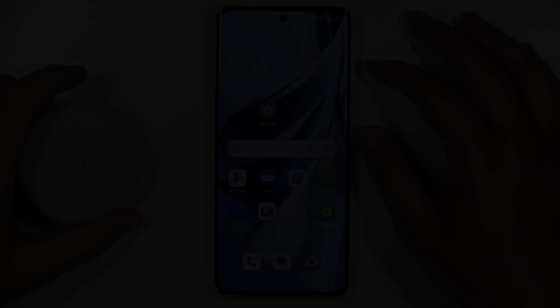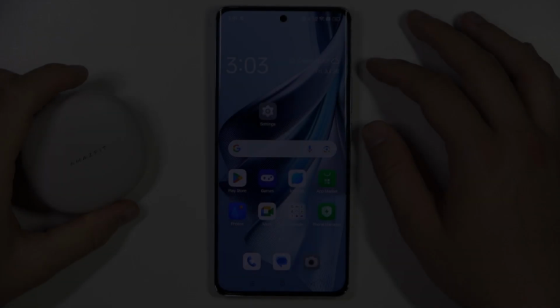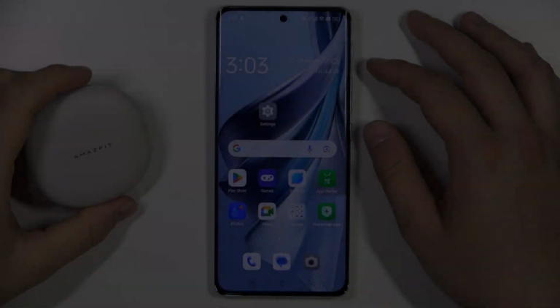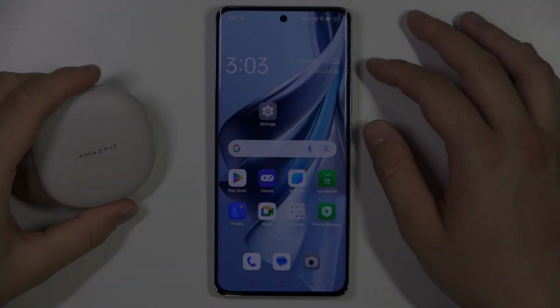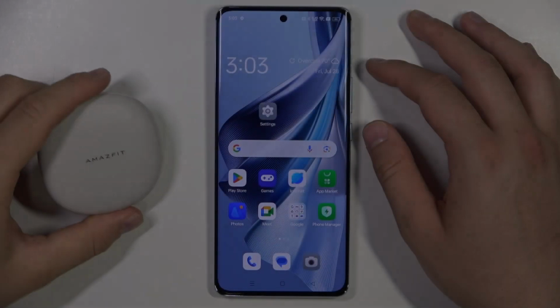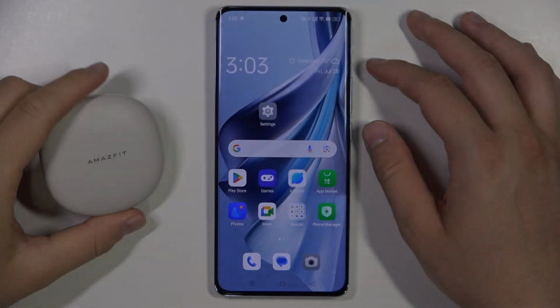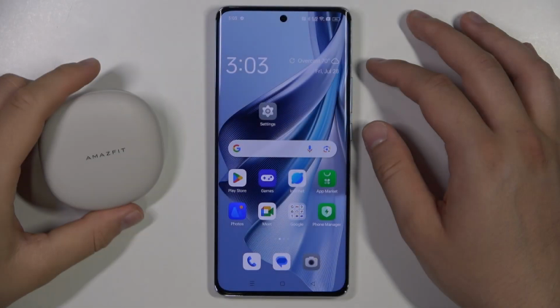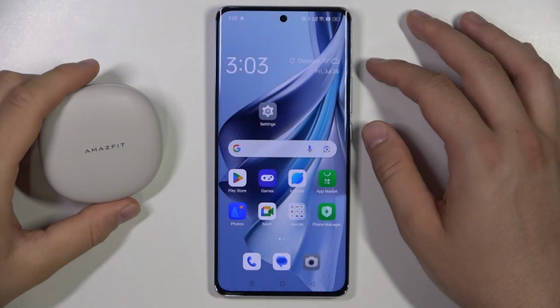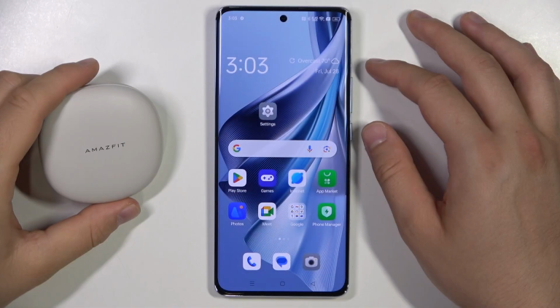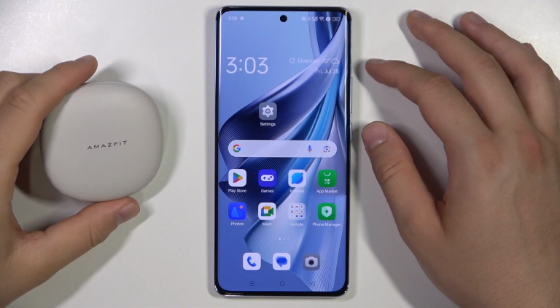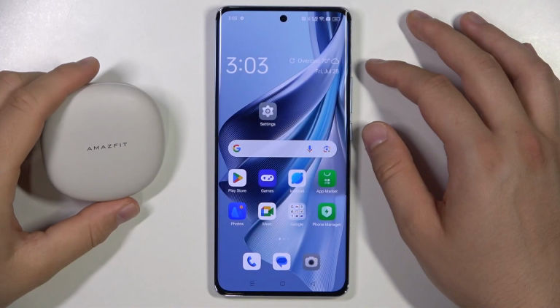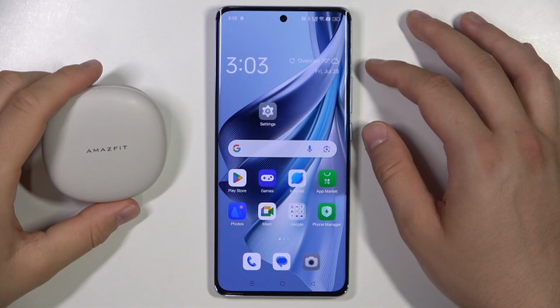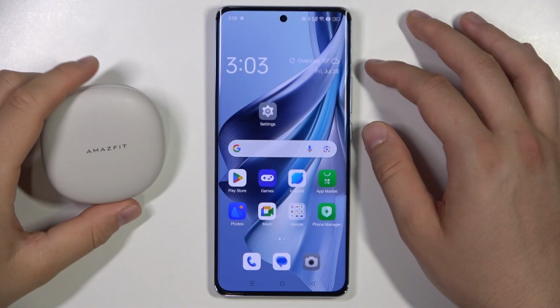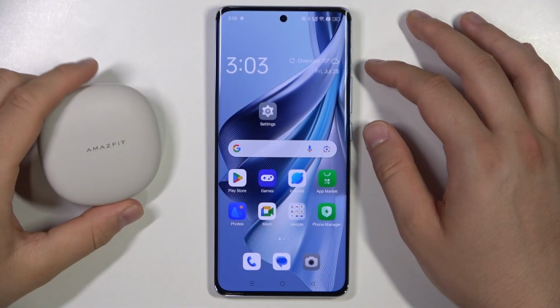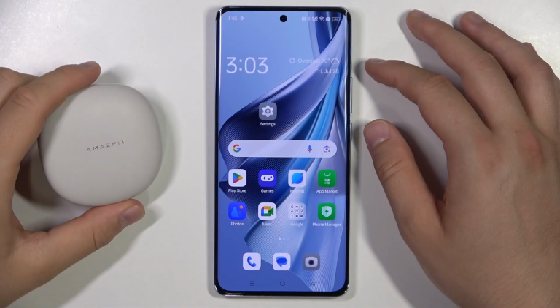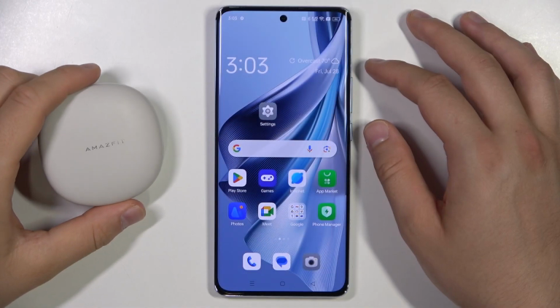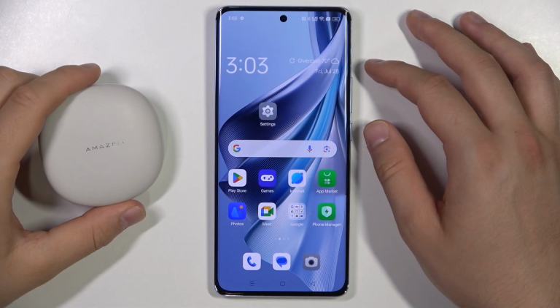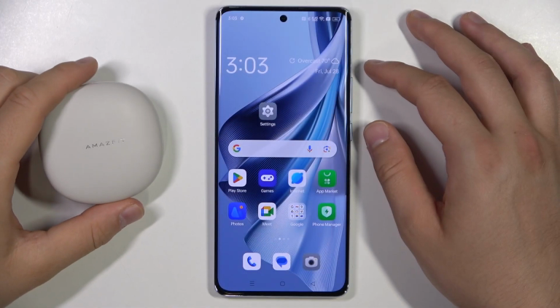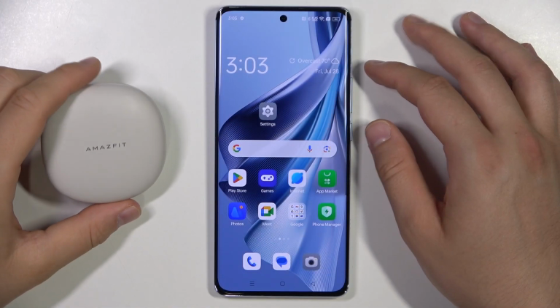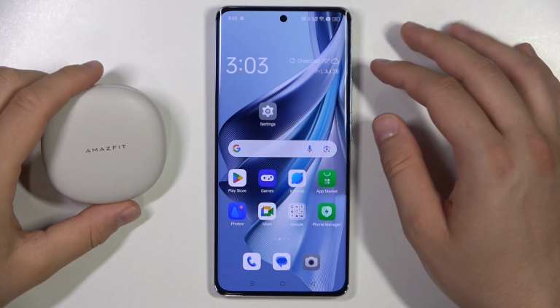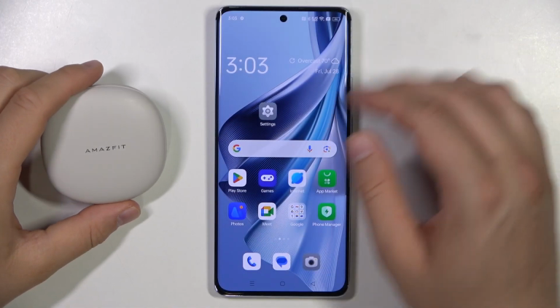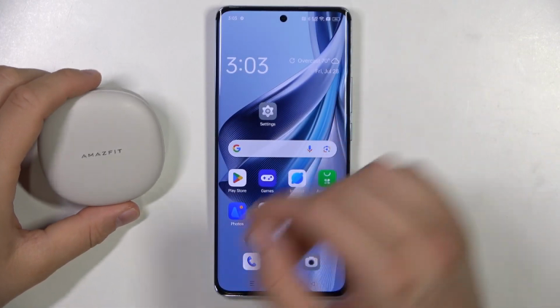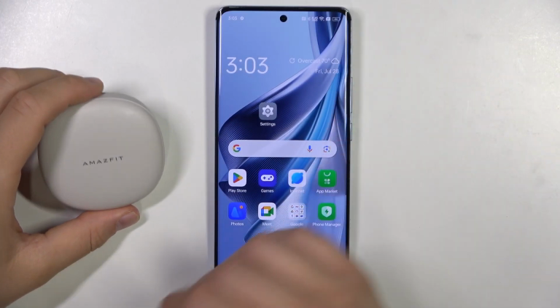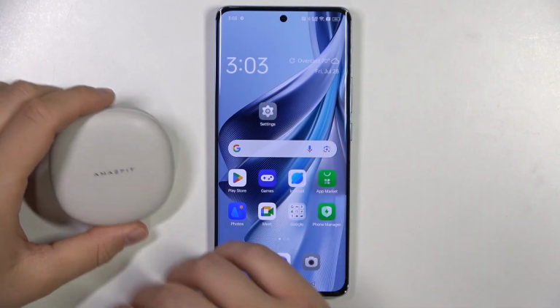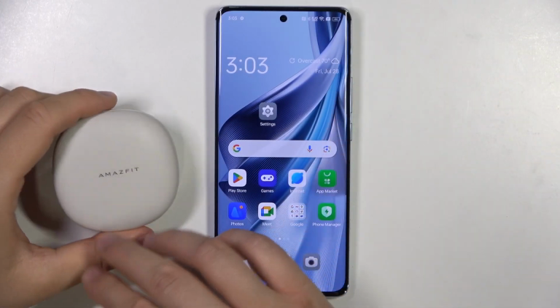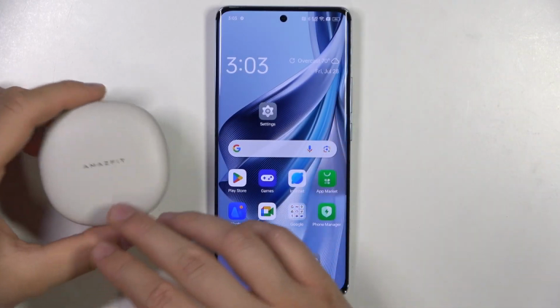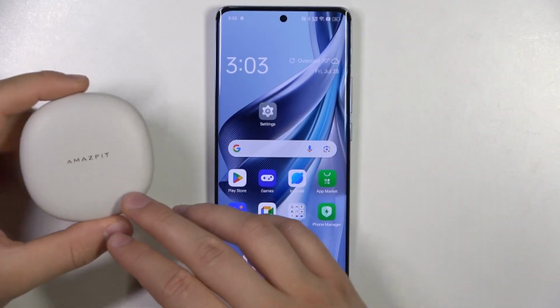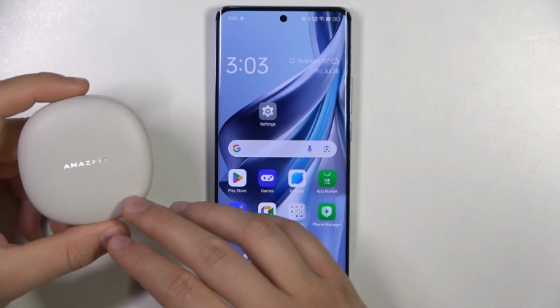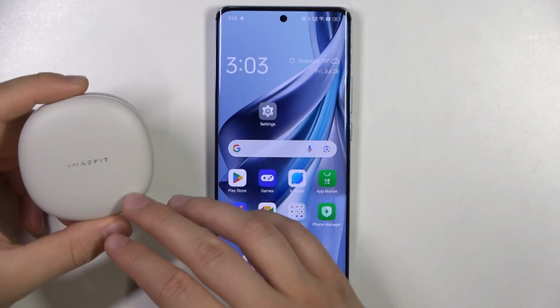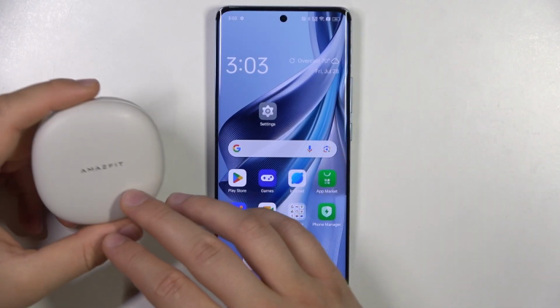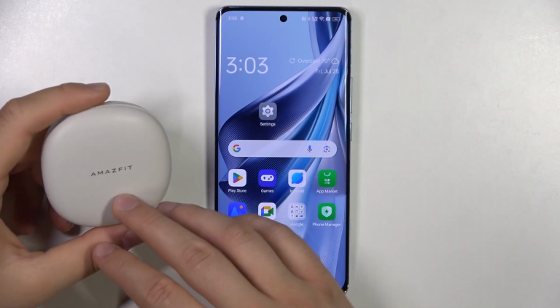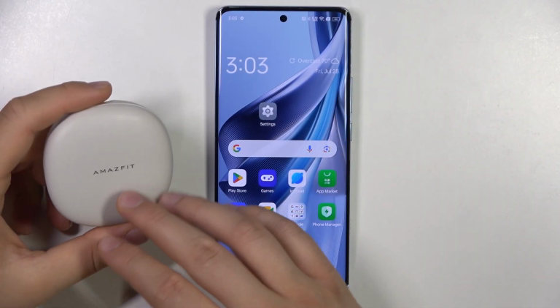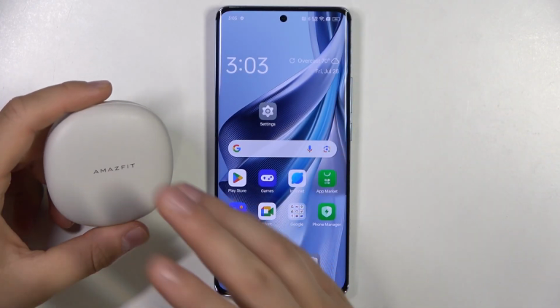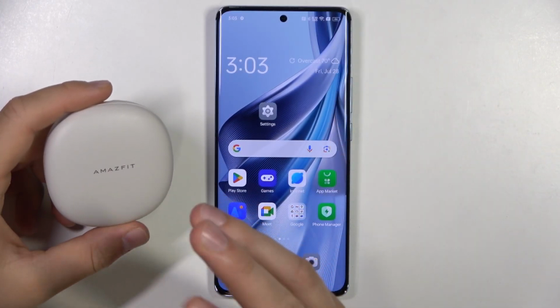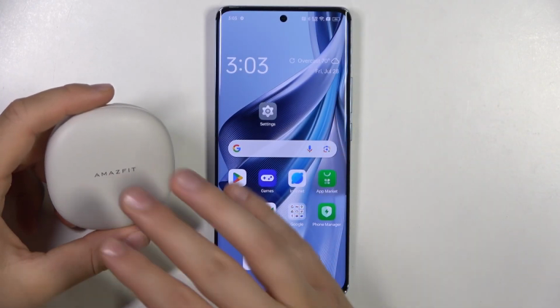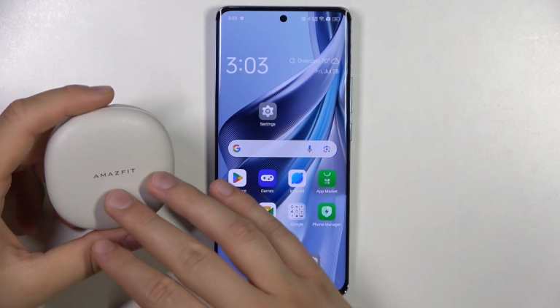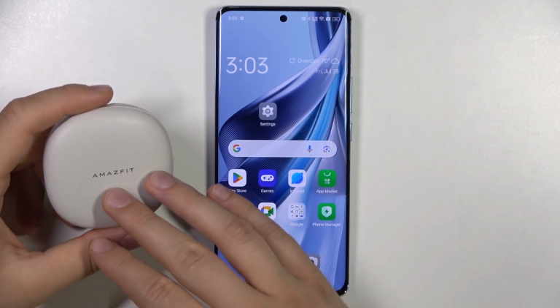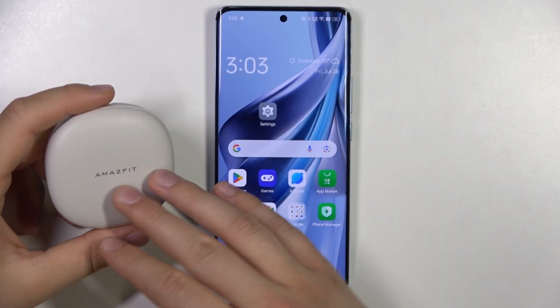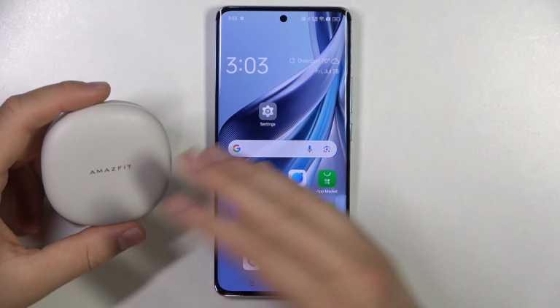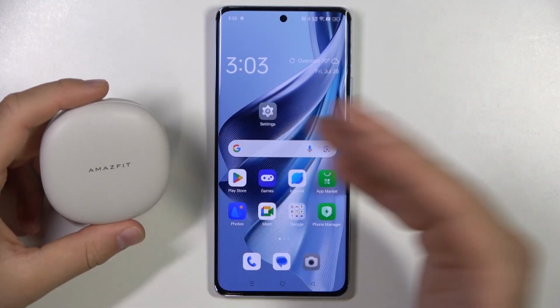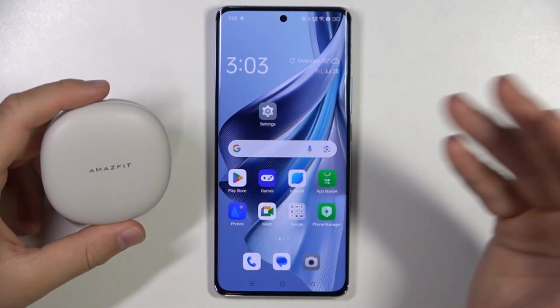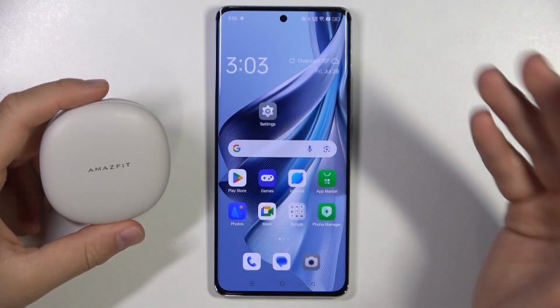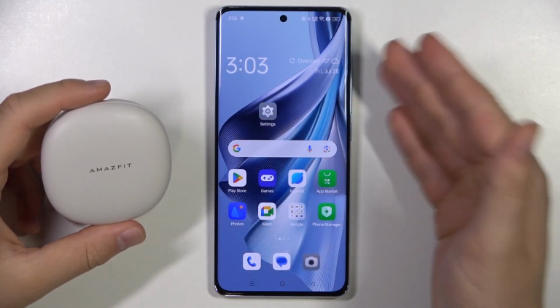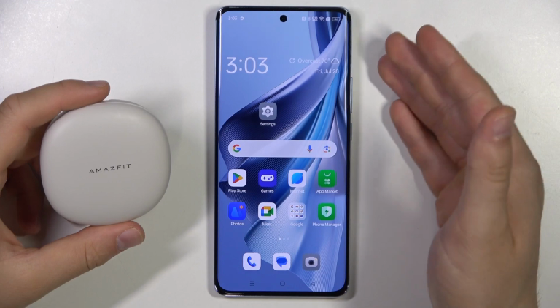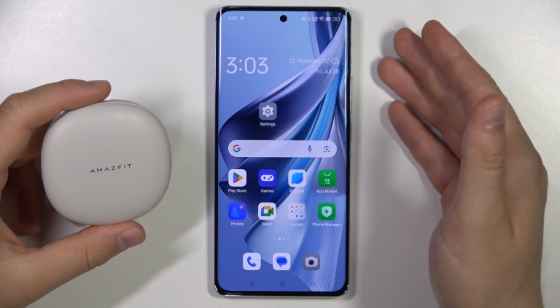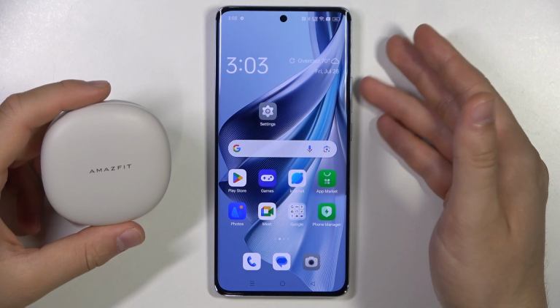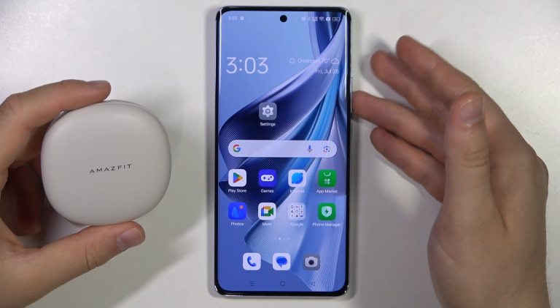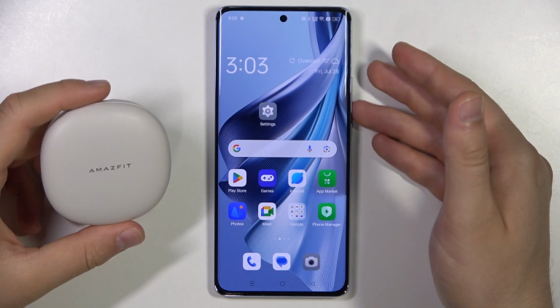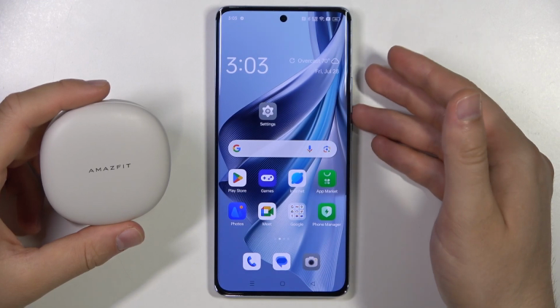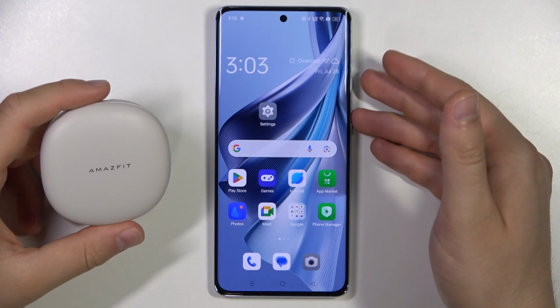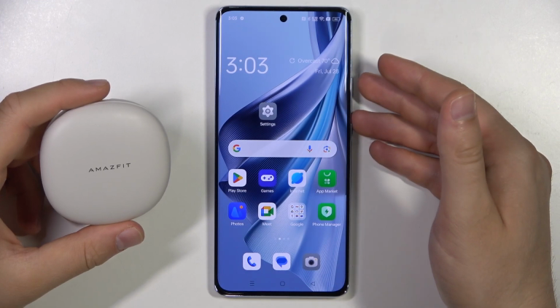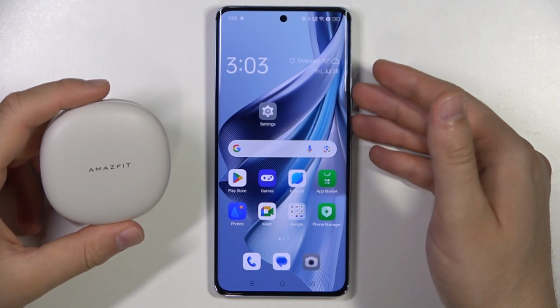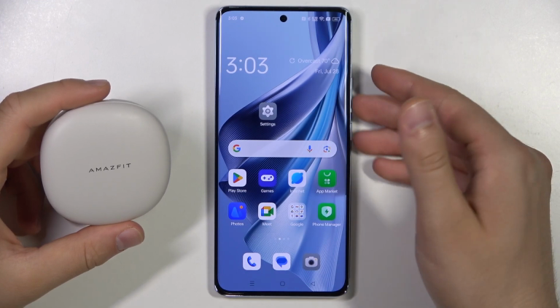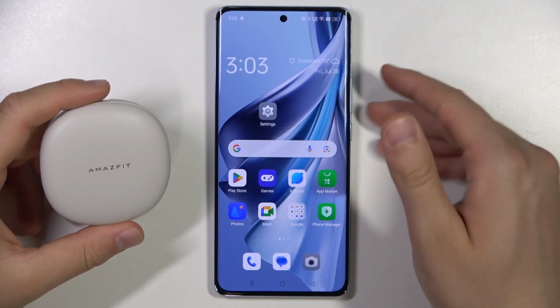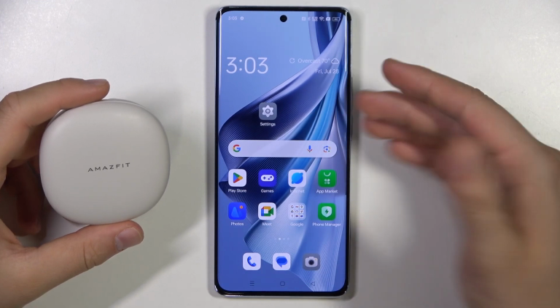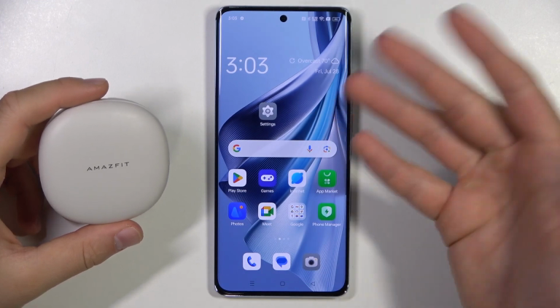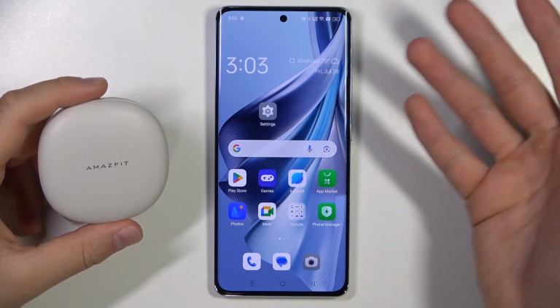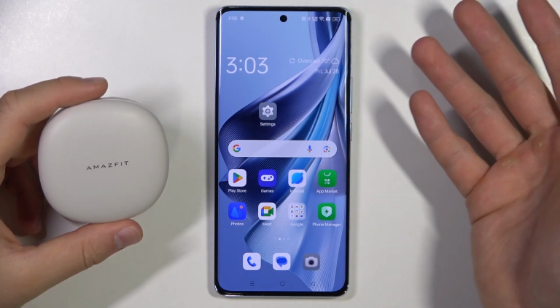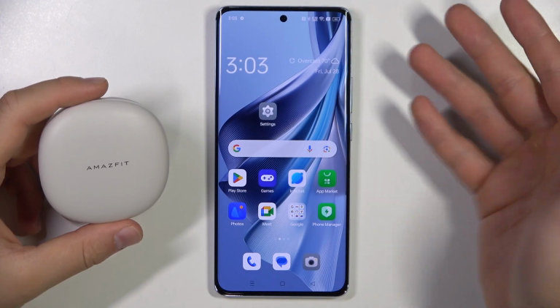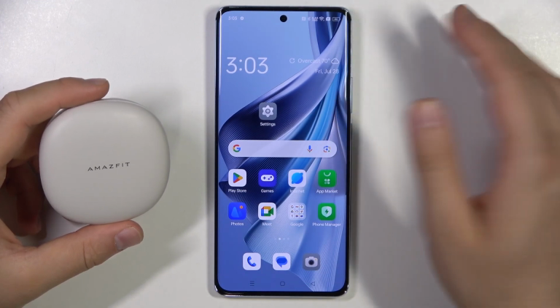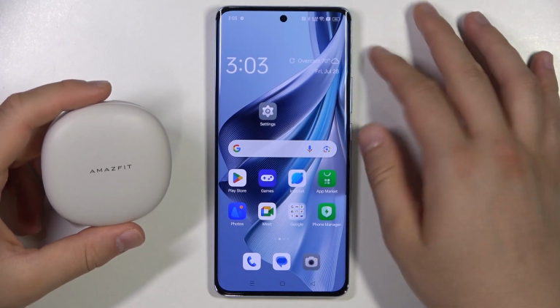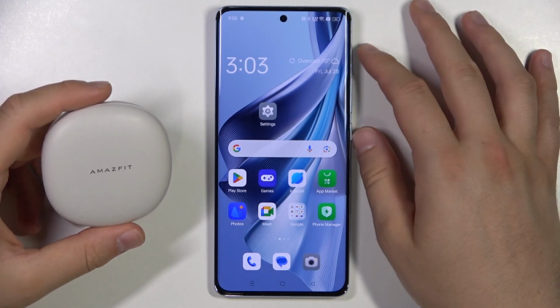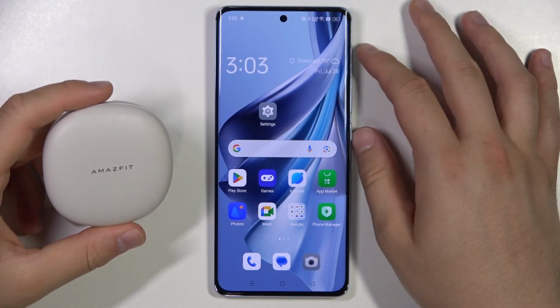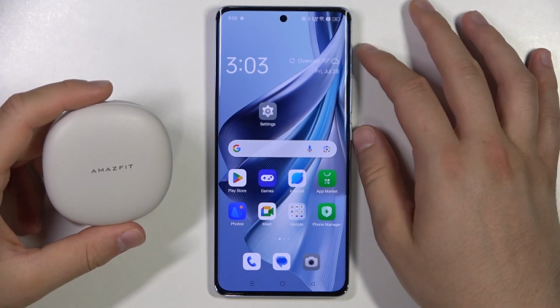Hello, in this video I'm going to show you how easy you can pair your Amazfit ZenBuds with any Android phone or iOS device.